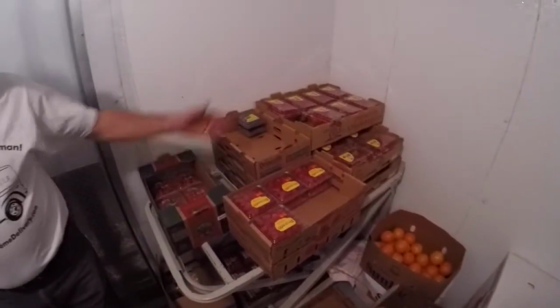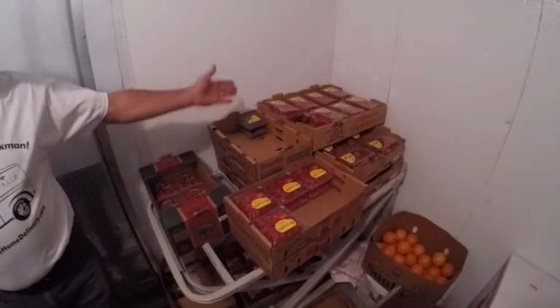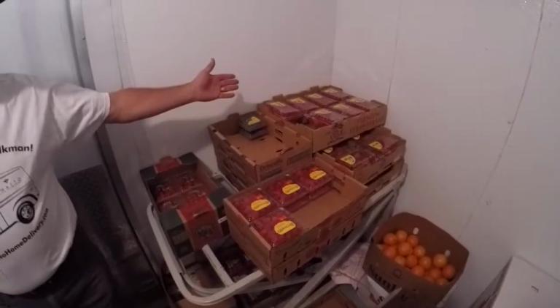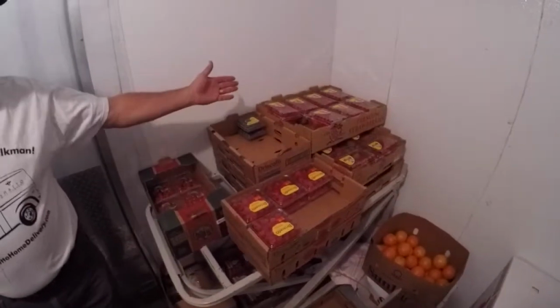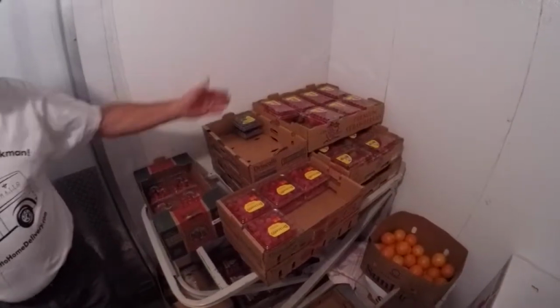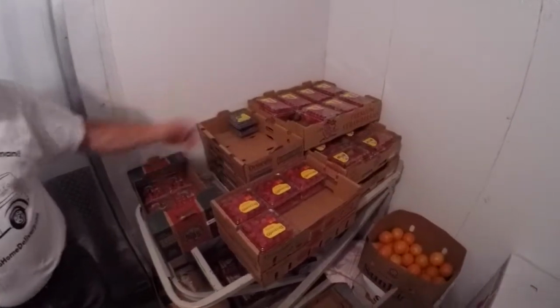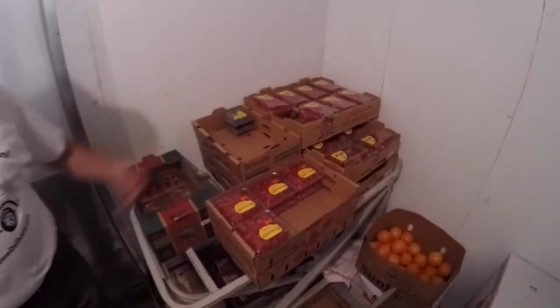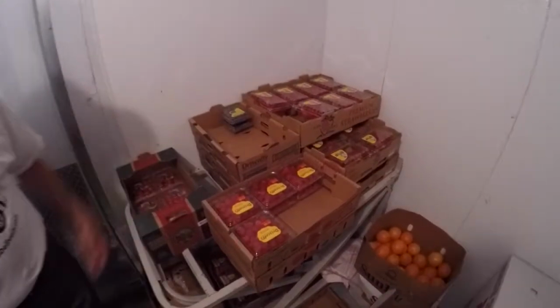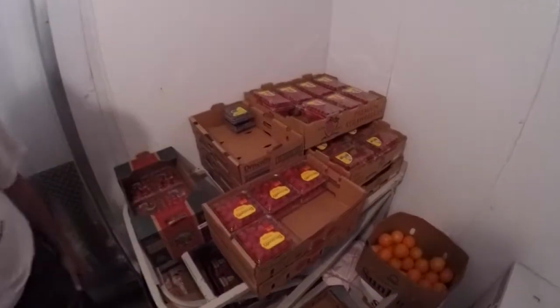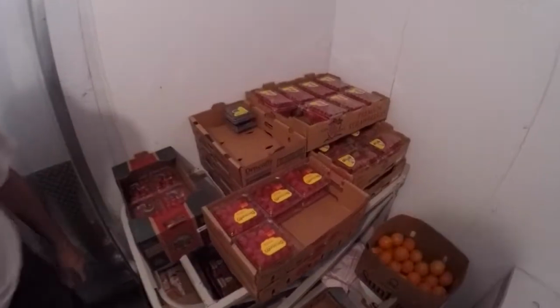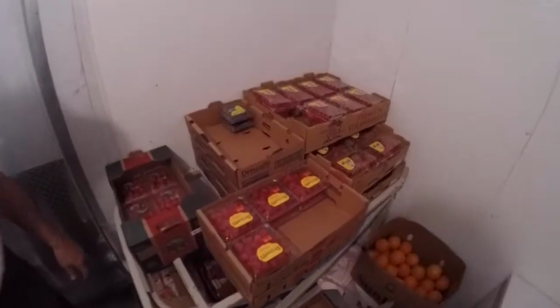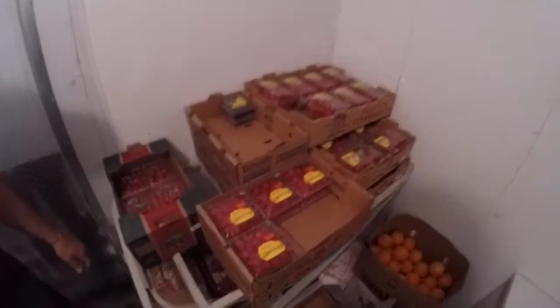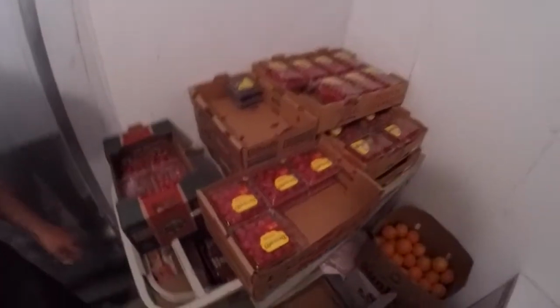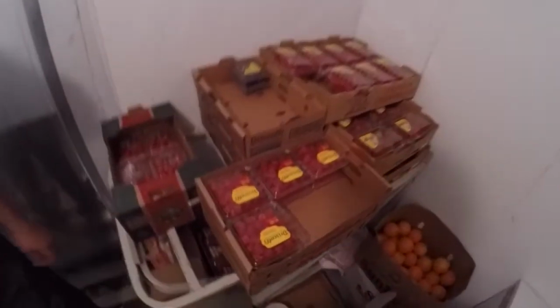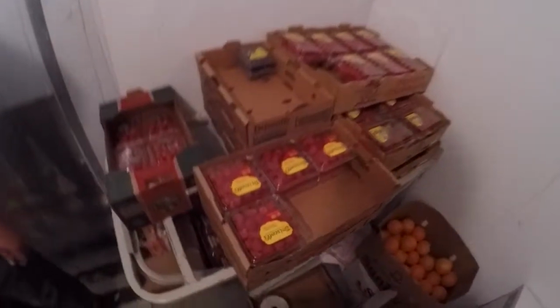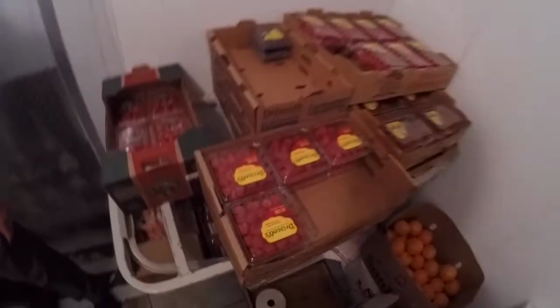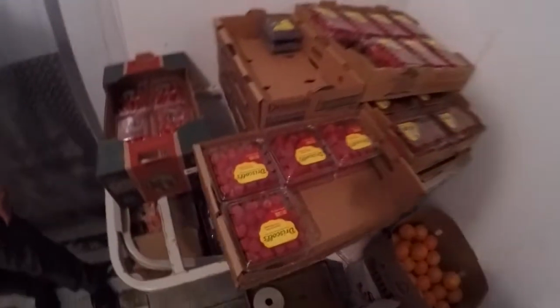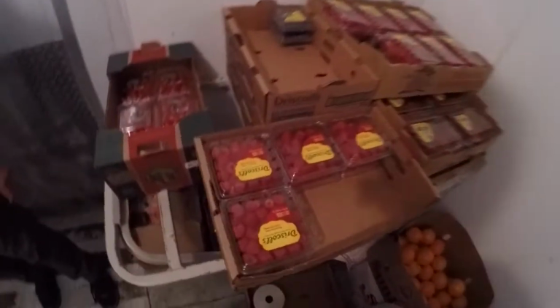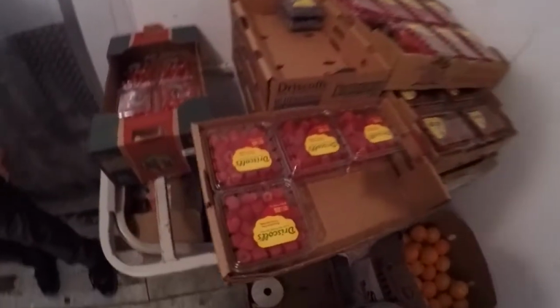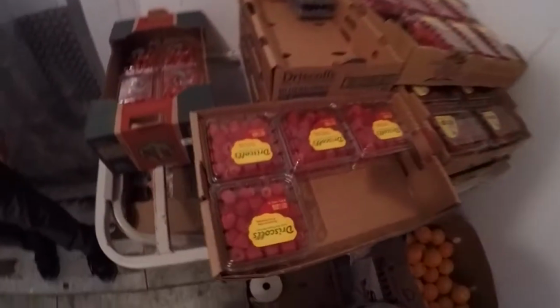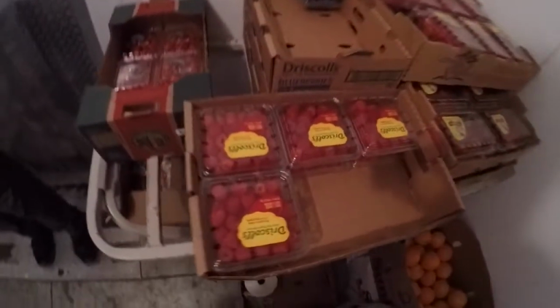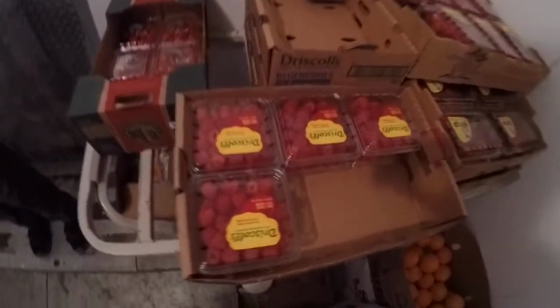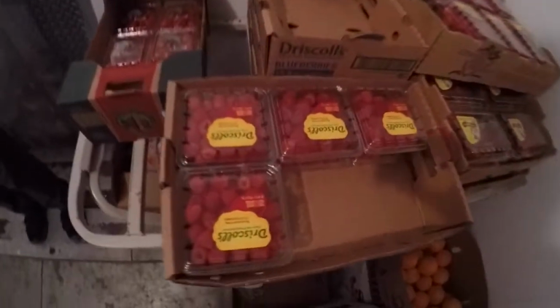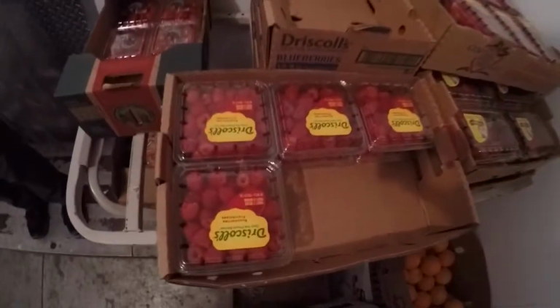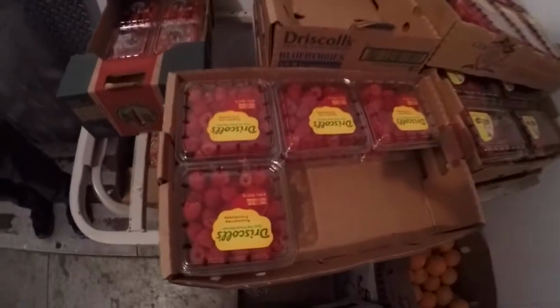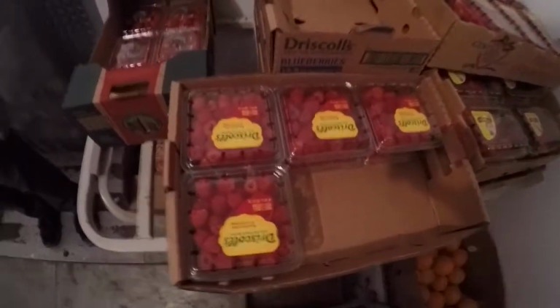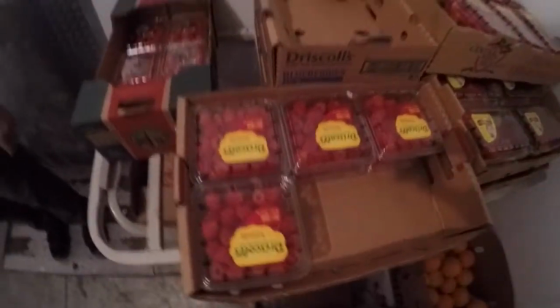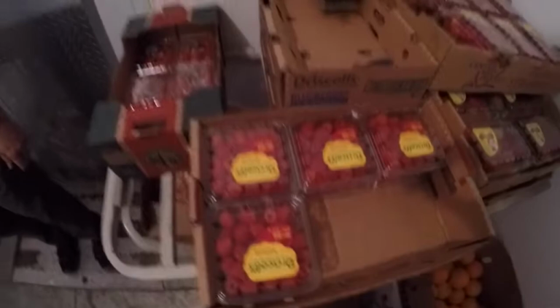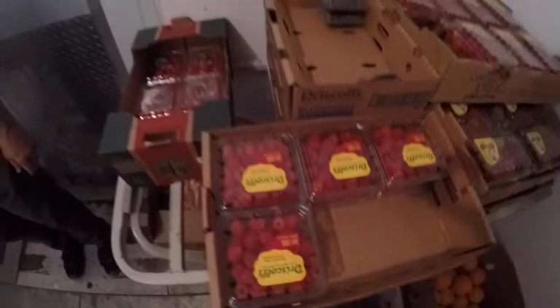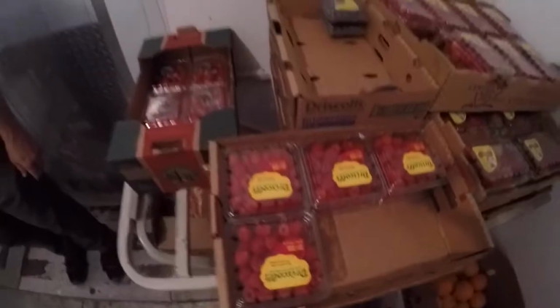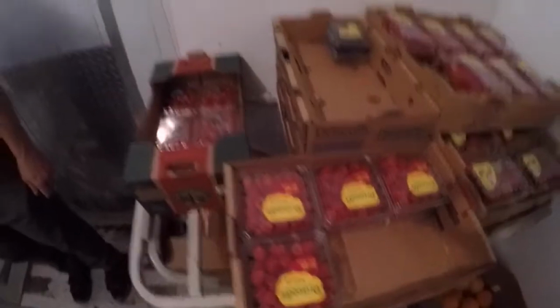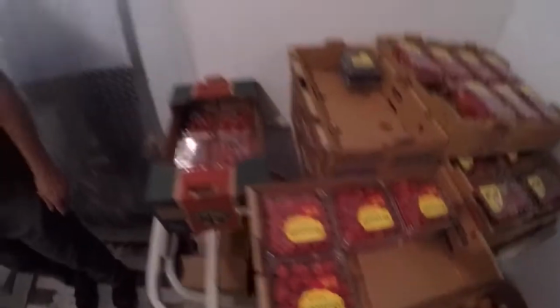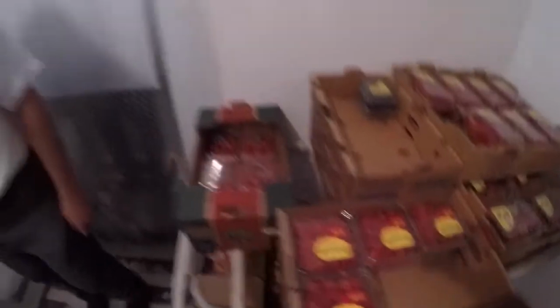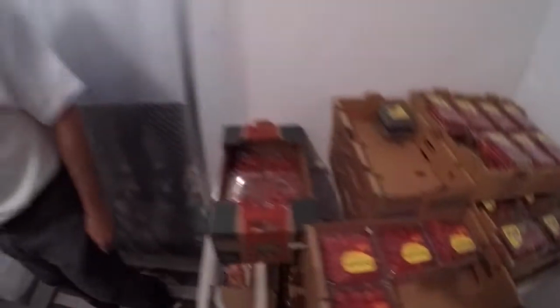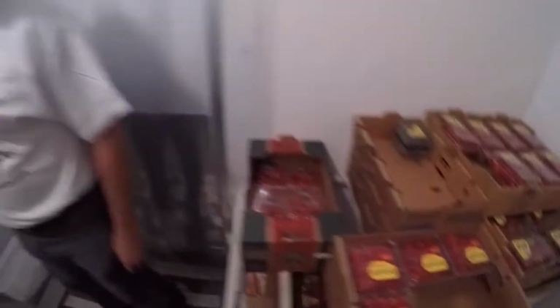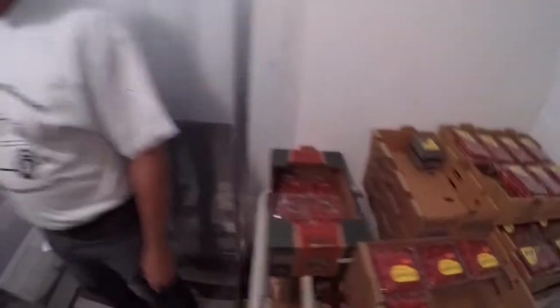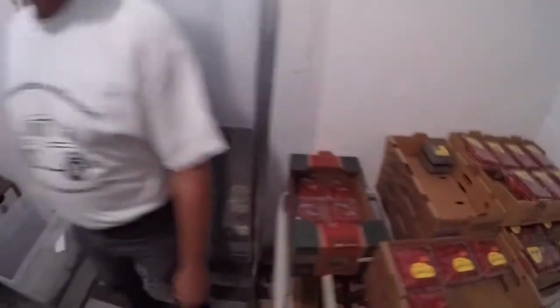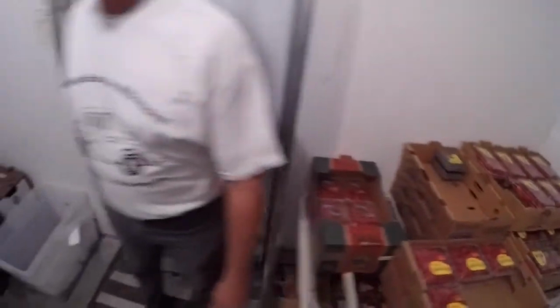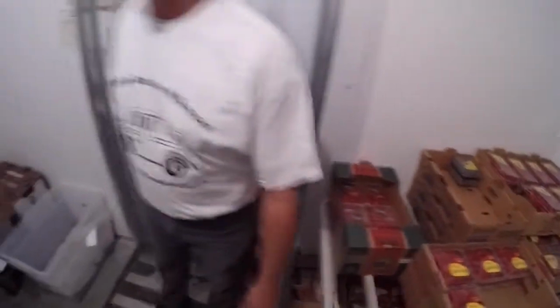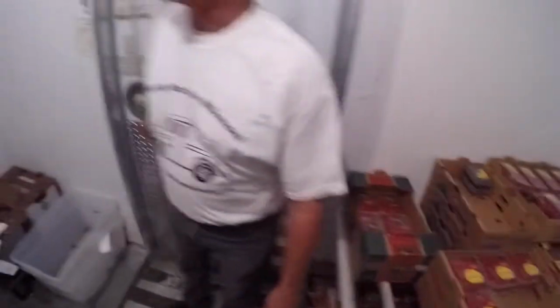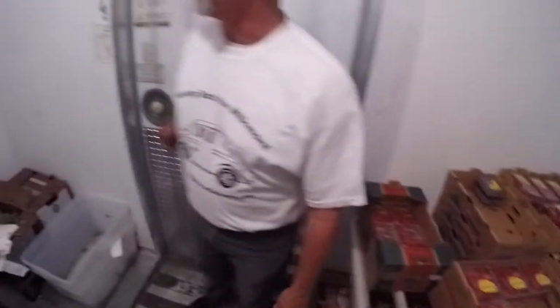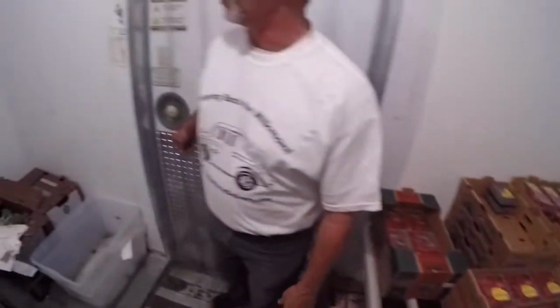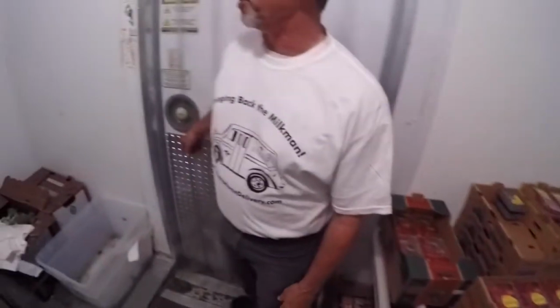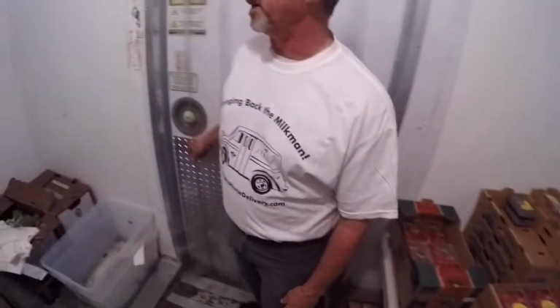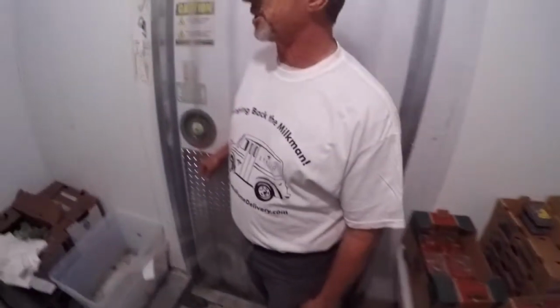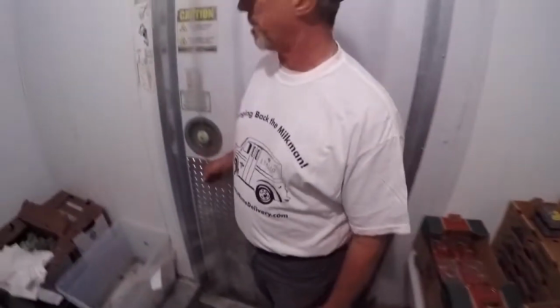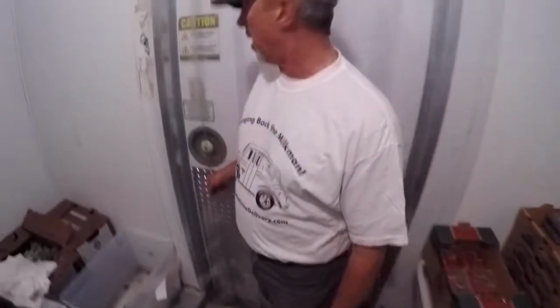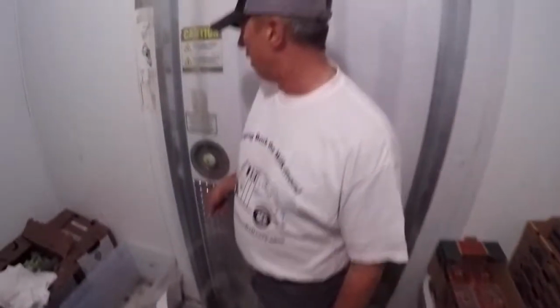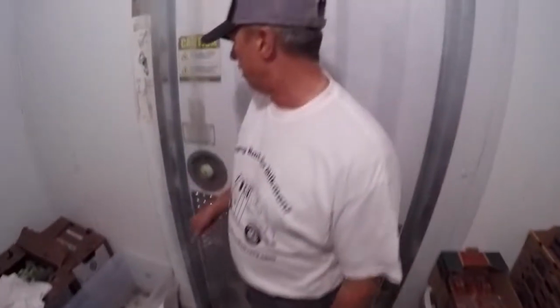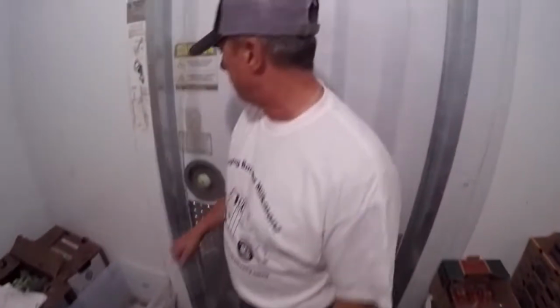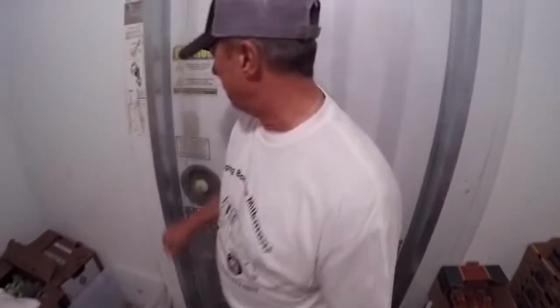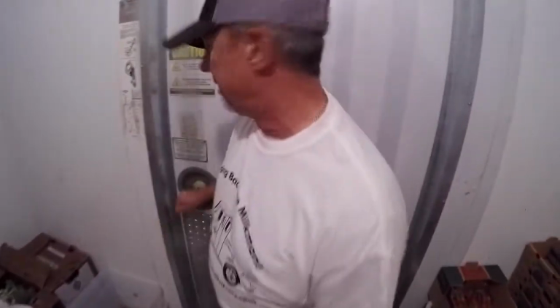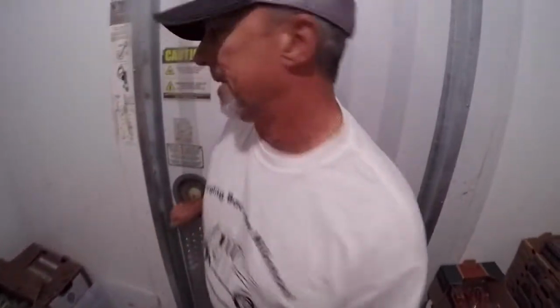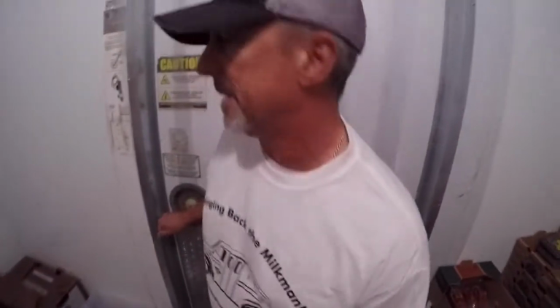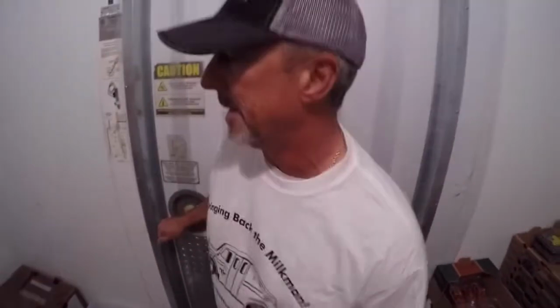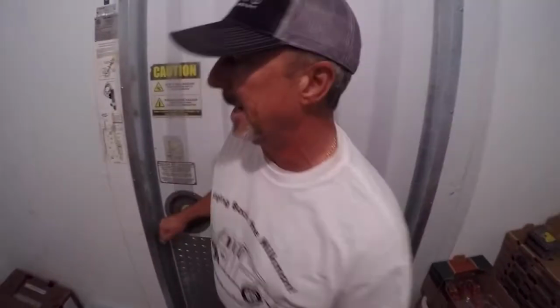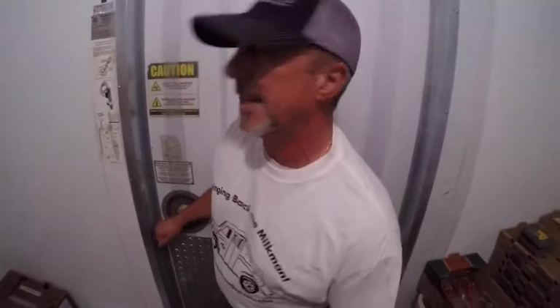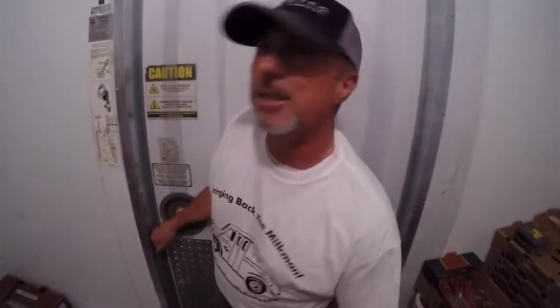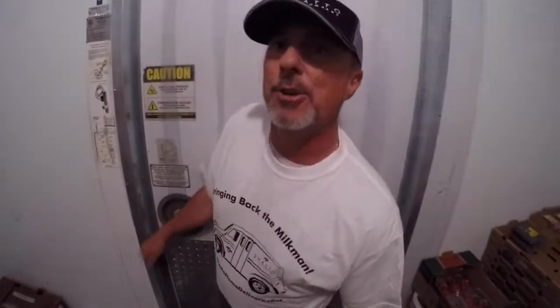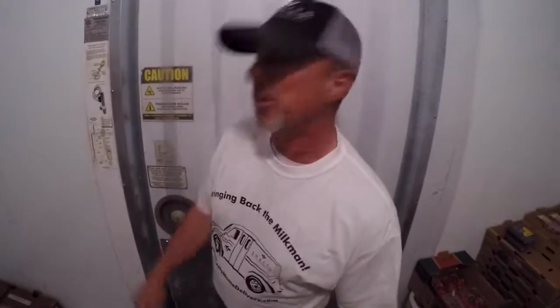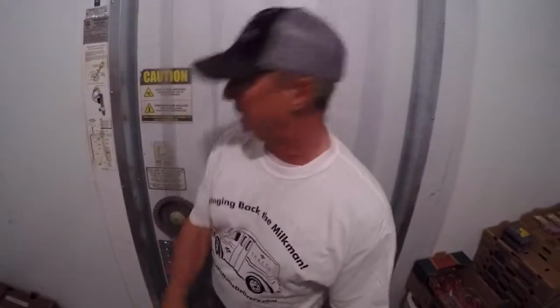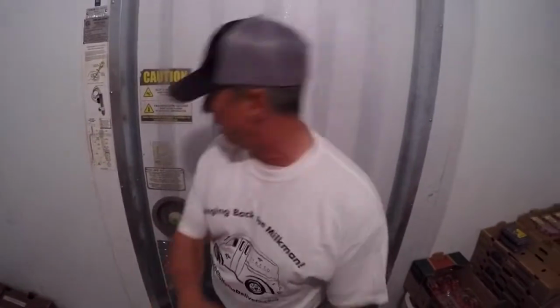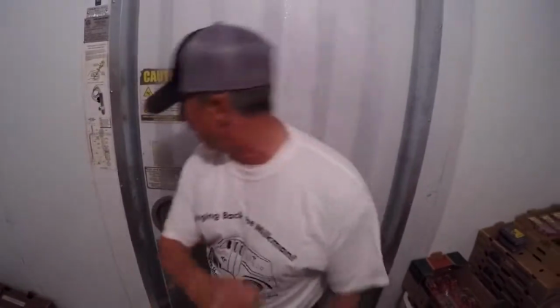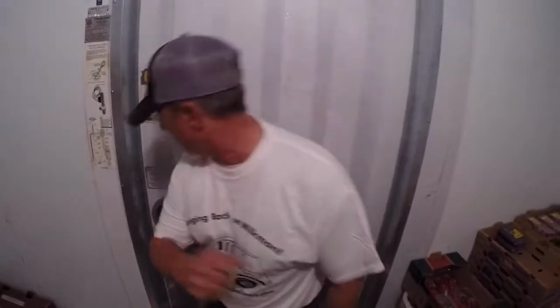We have our strawberries, raspberries. The produce cooler is much smaller, but it is cool in here.